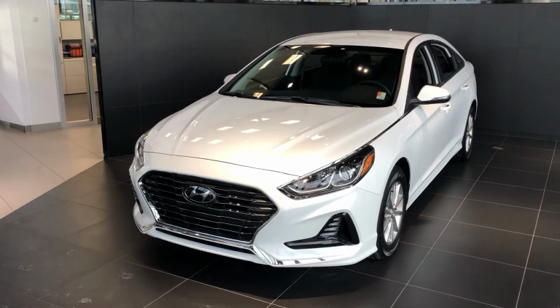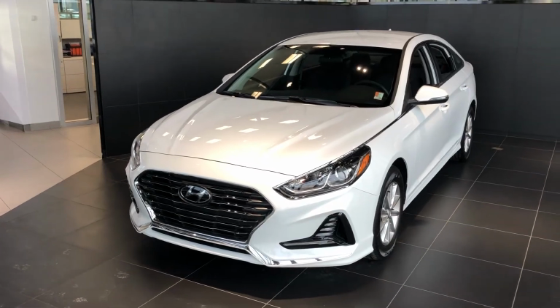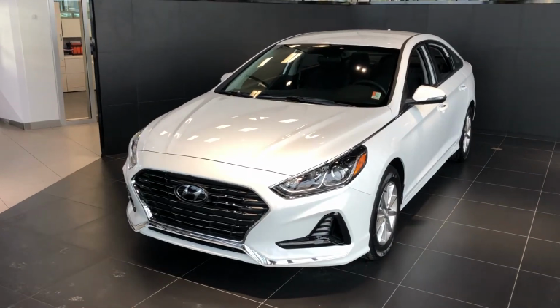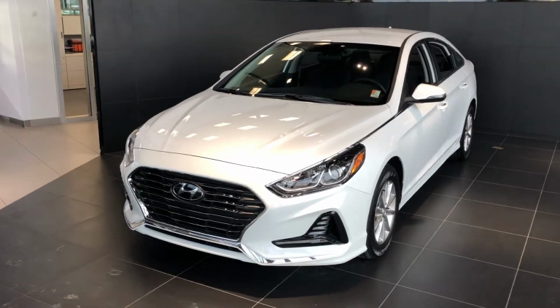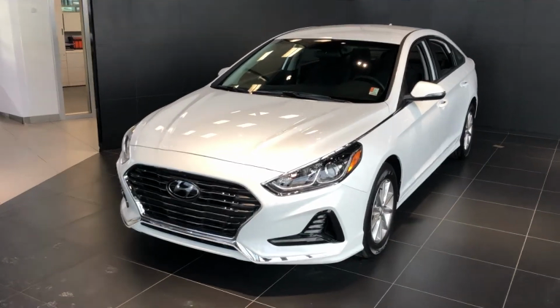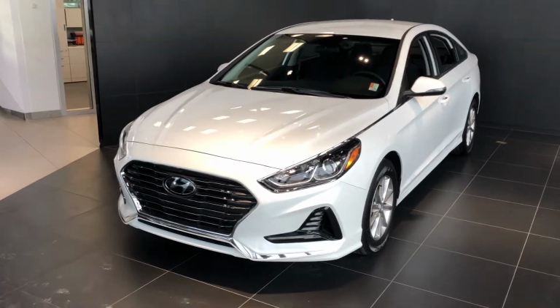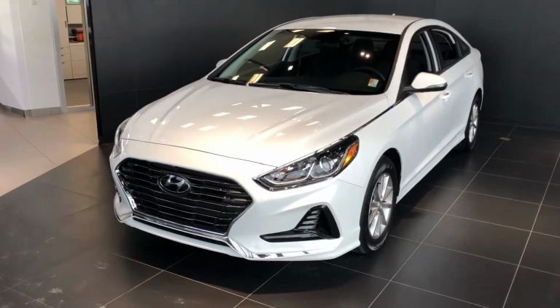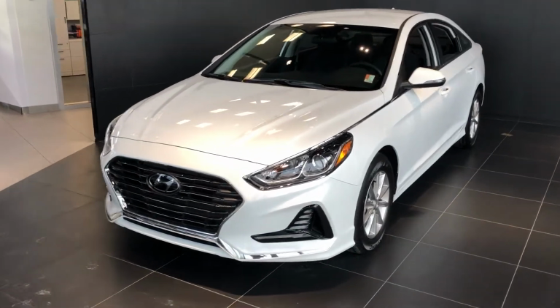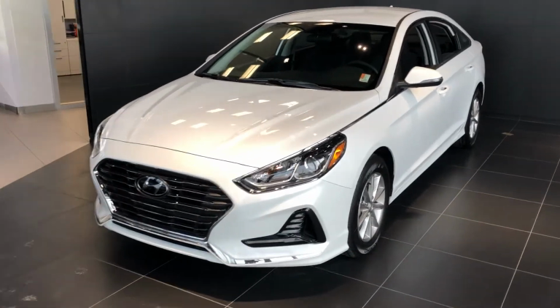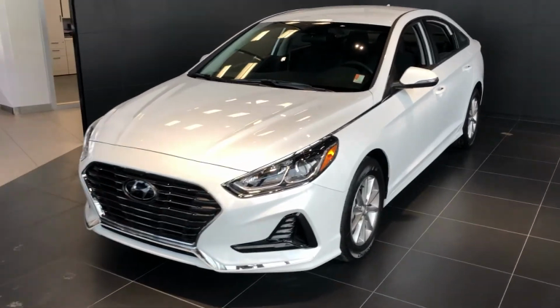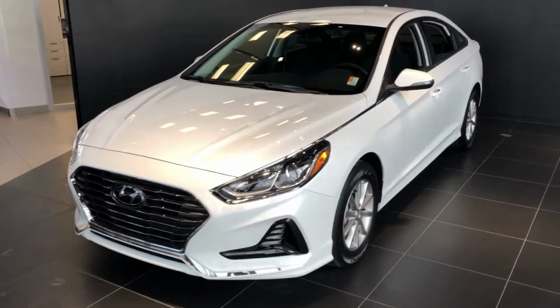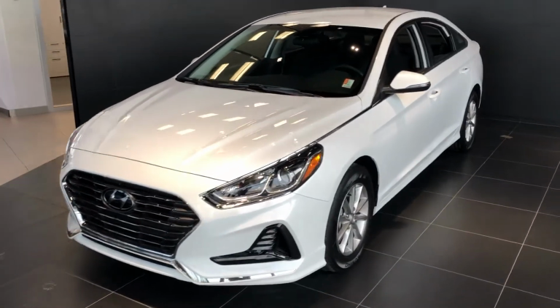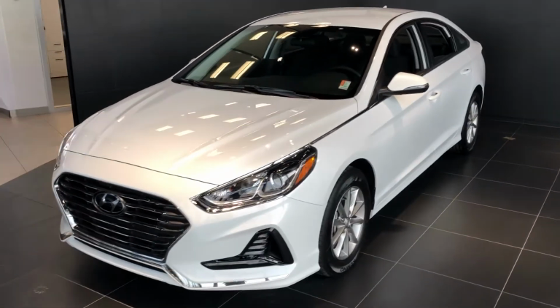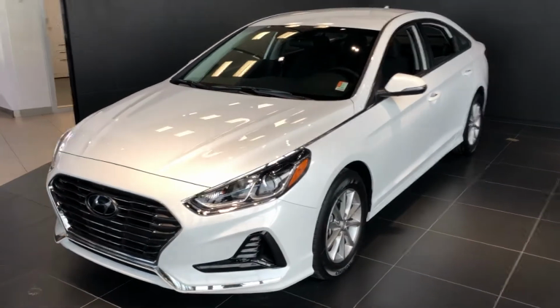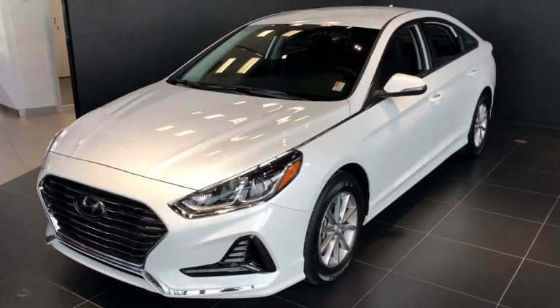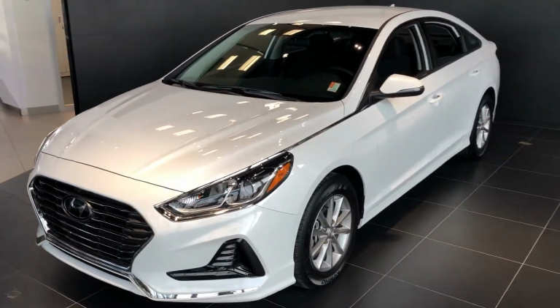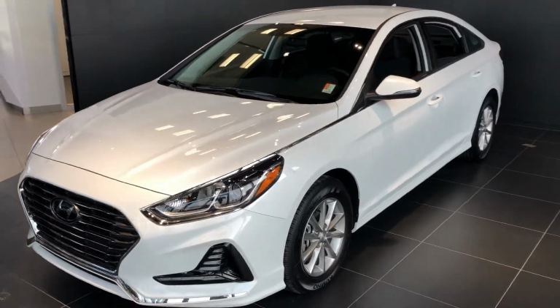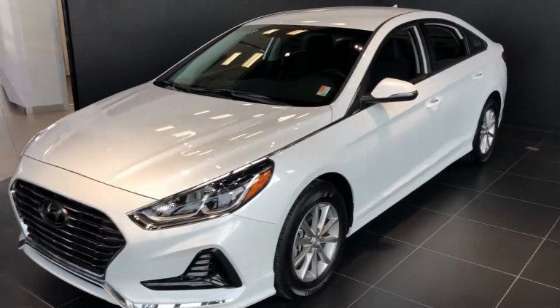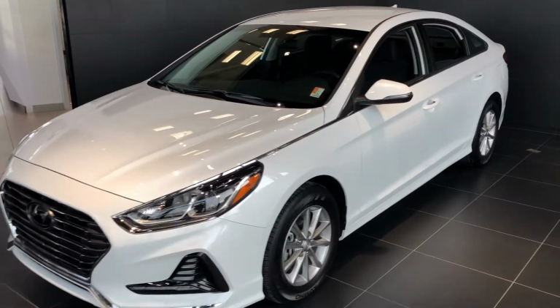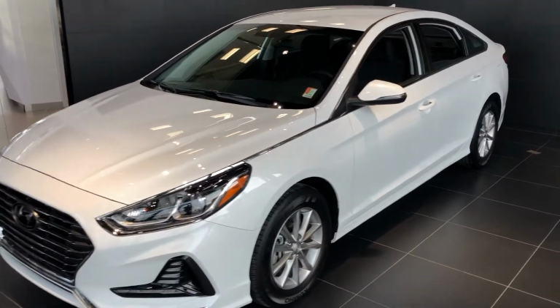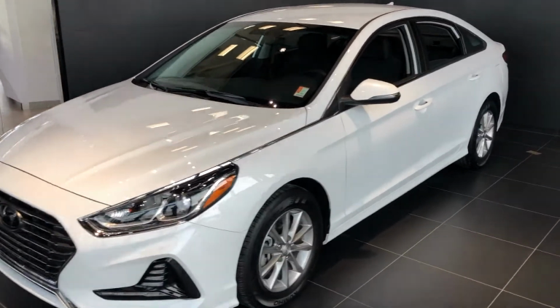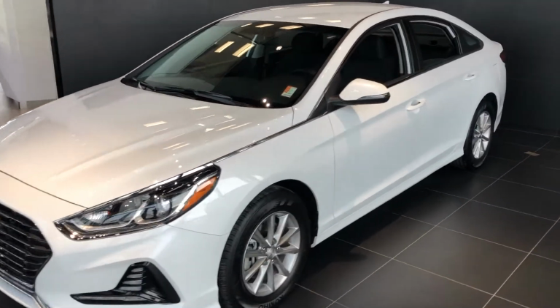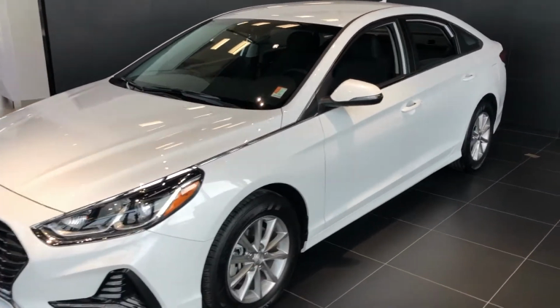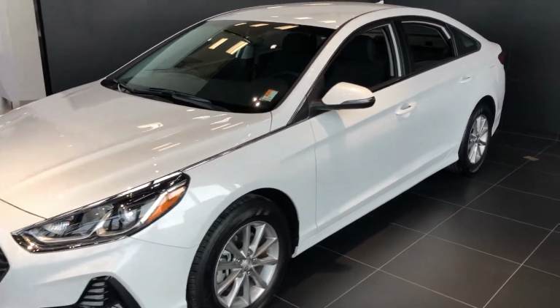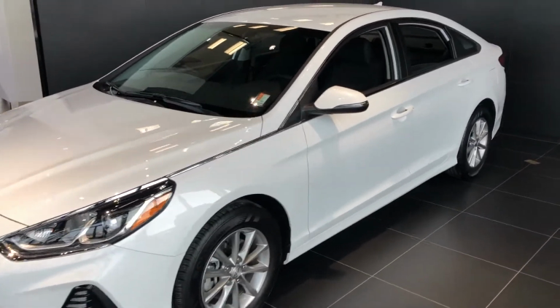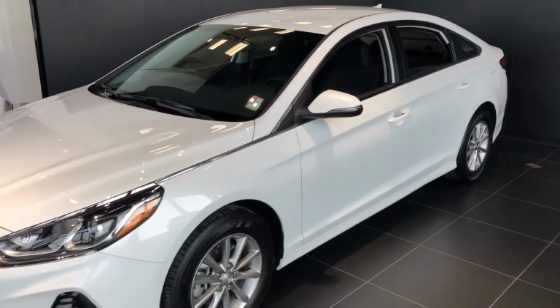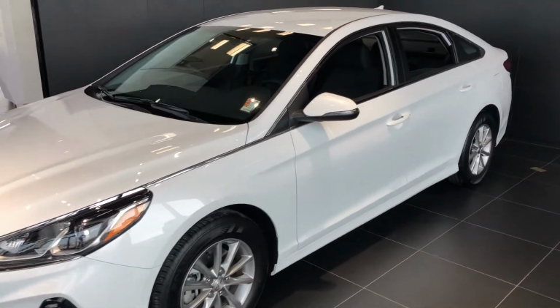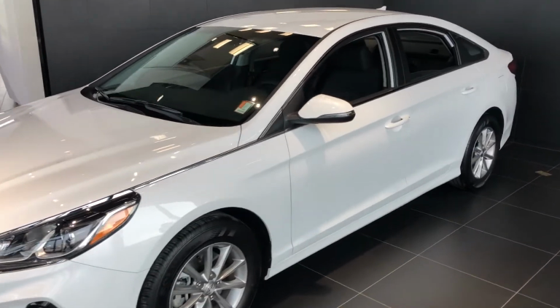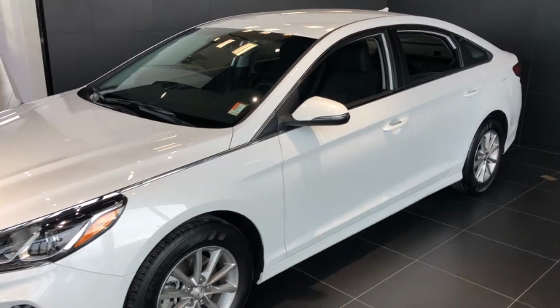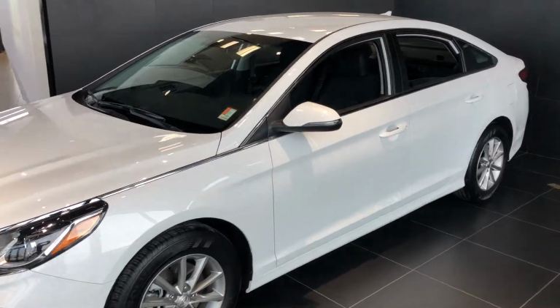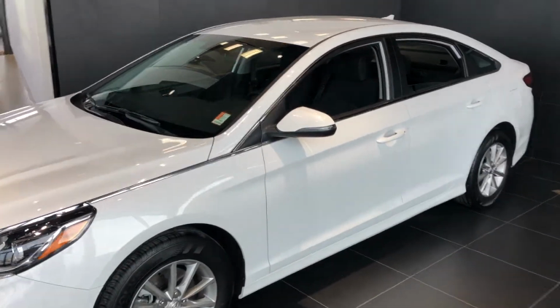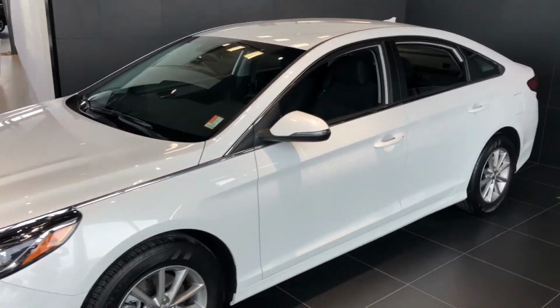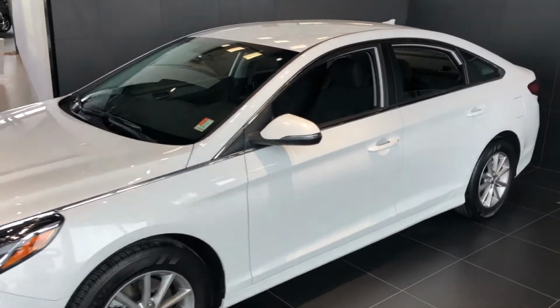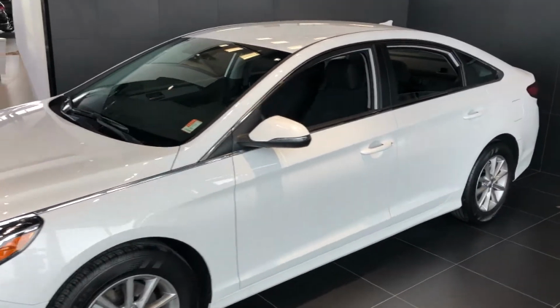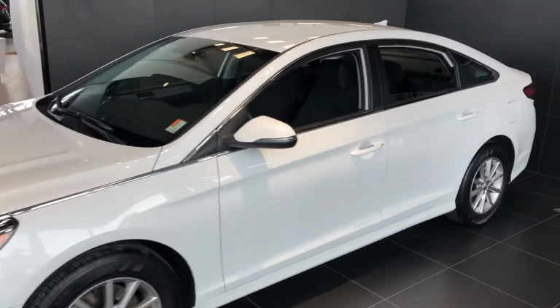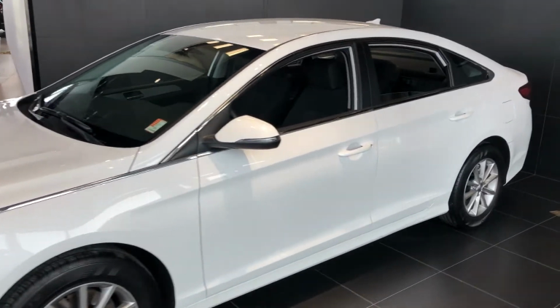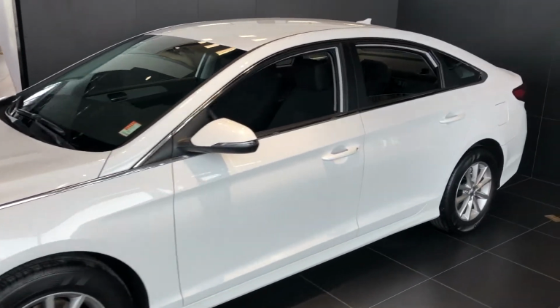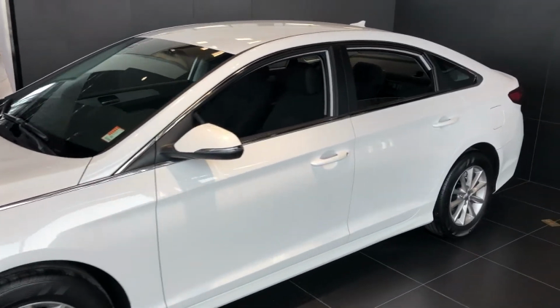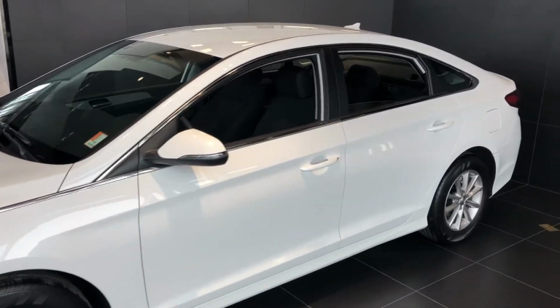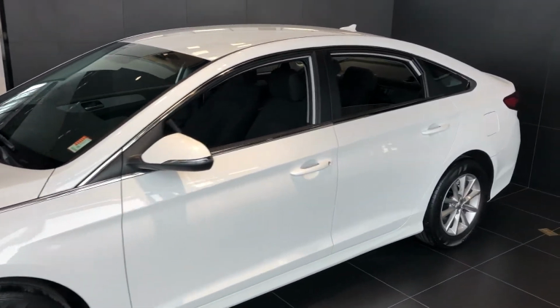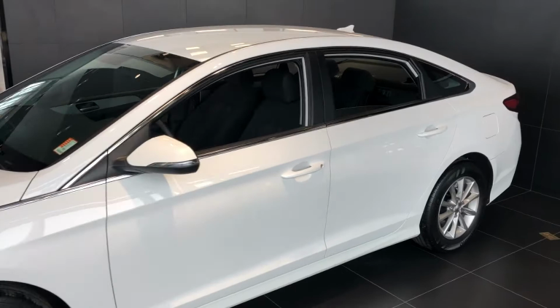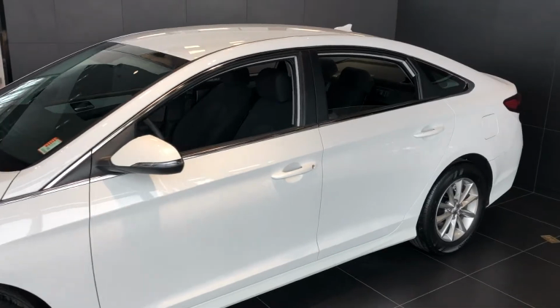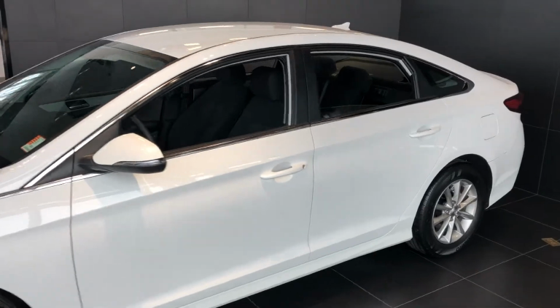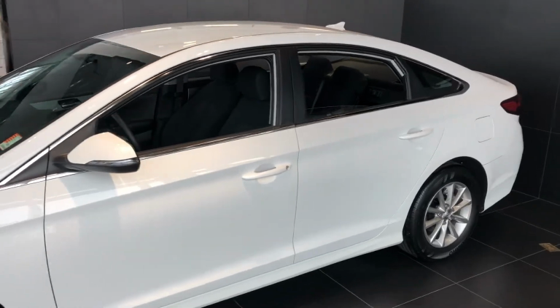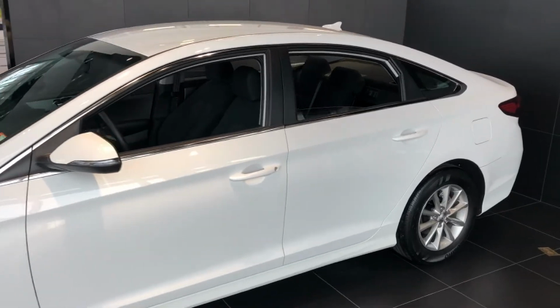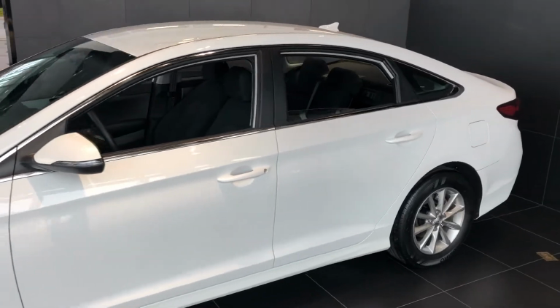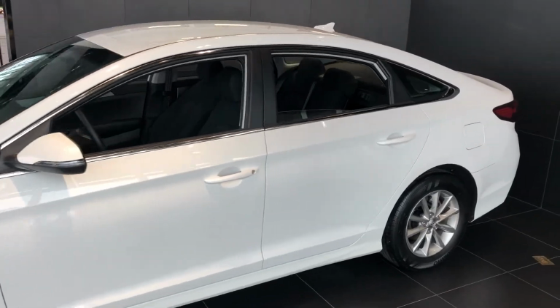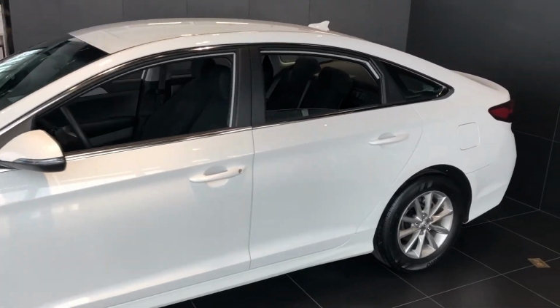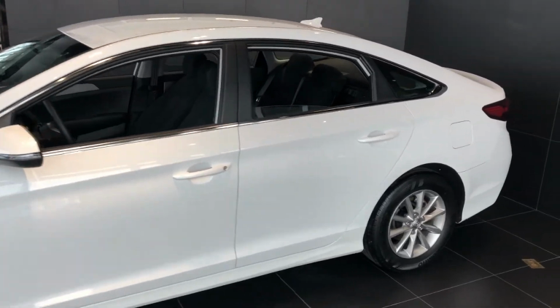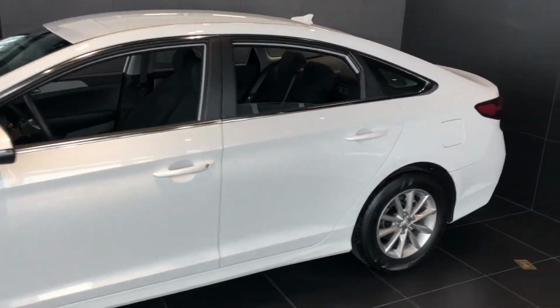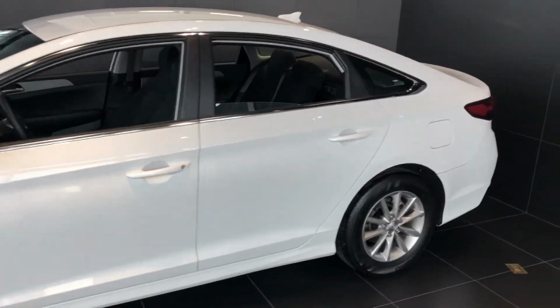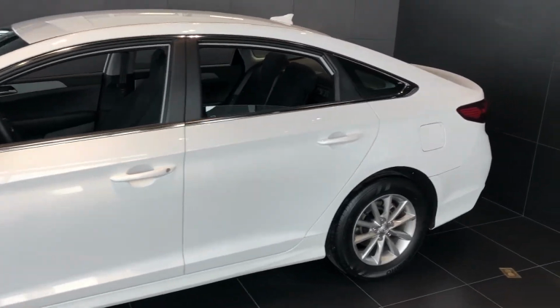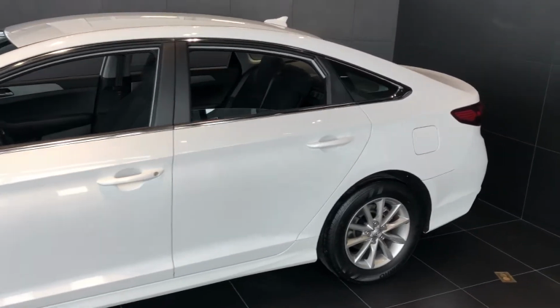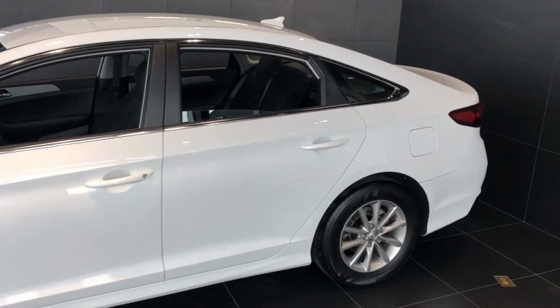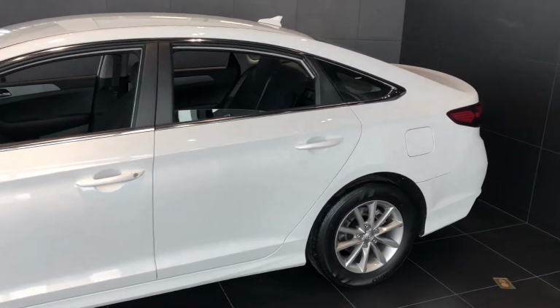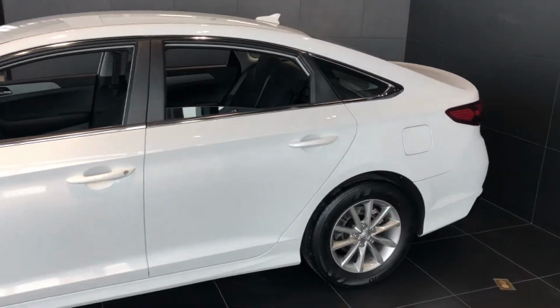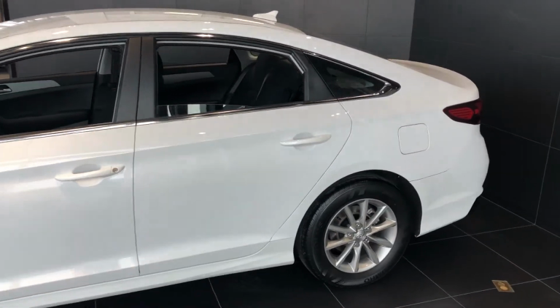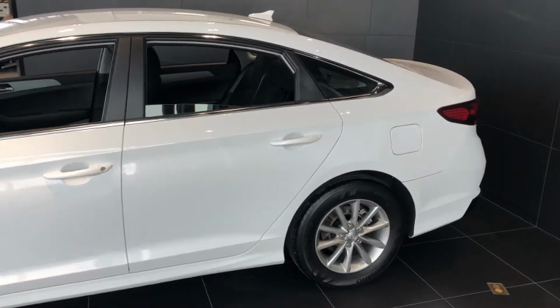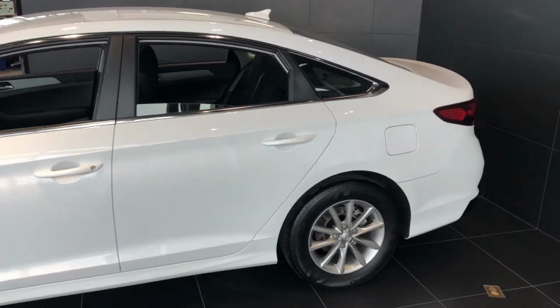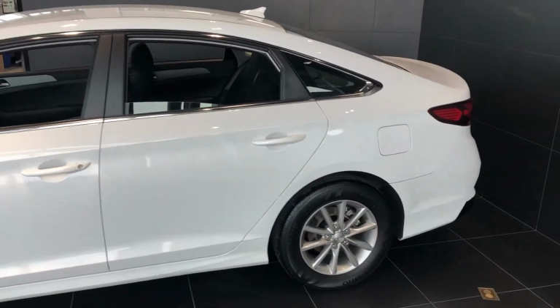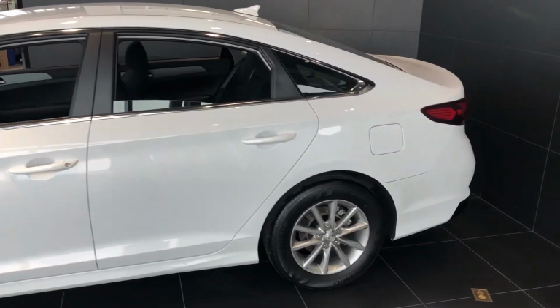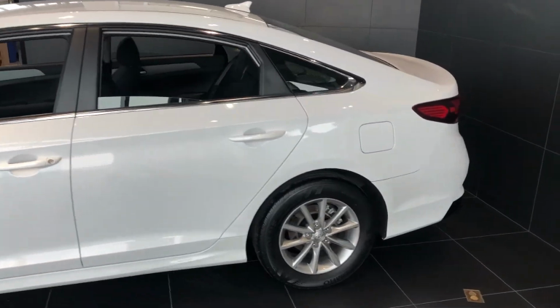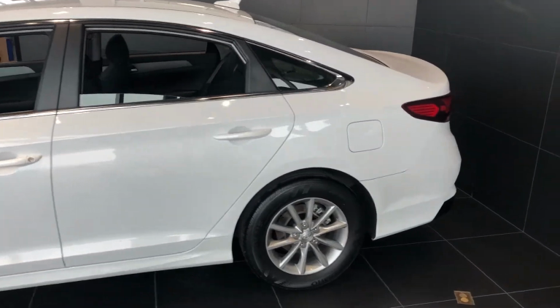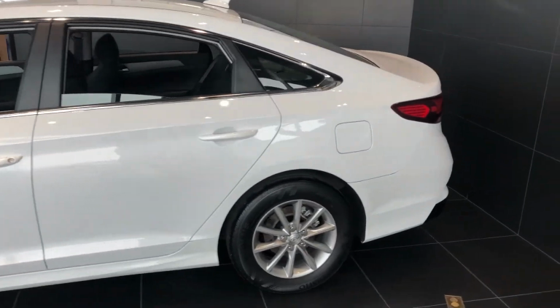Hi Say, Mason here from River City Hyundai. I just wanted to give you an up close and personal look at this beautiful 2018 Hyundai Sonata.